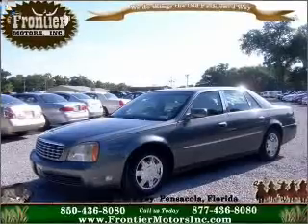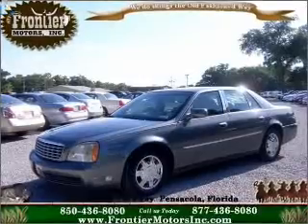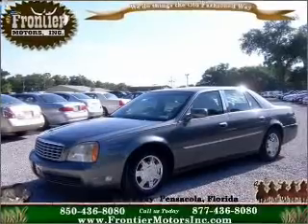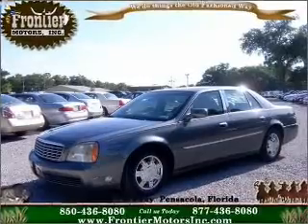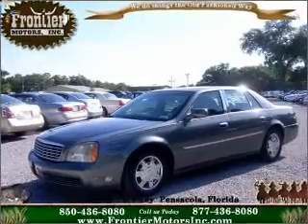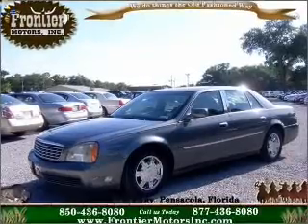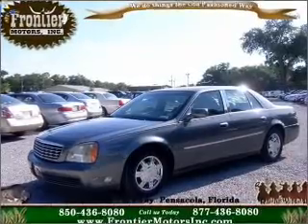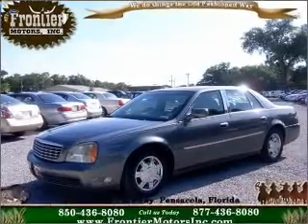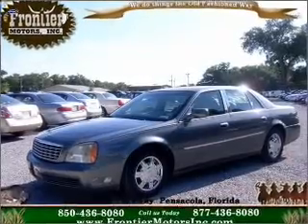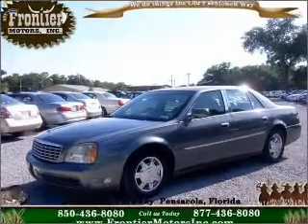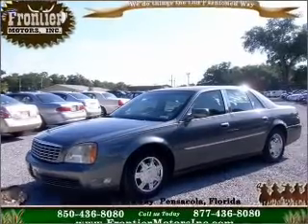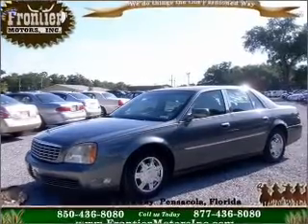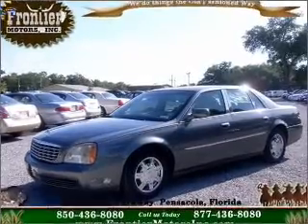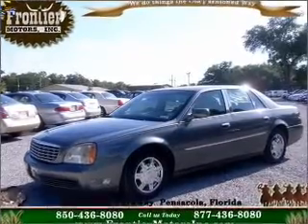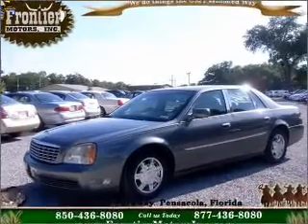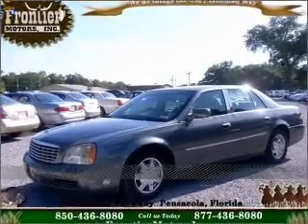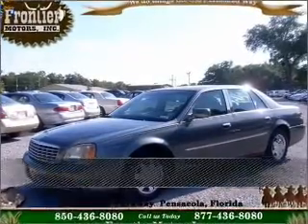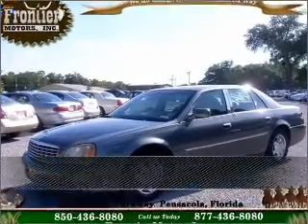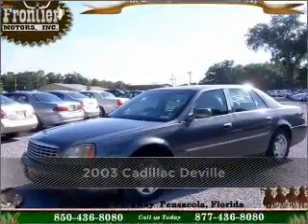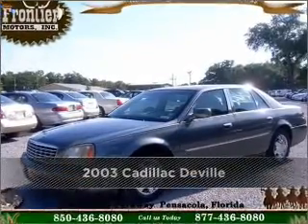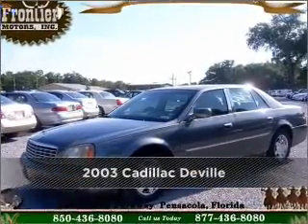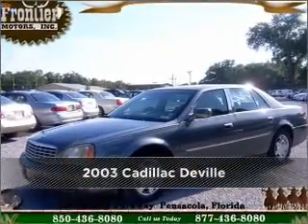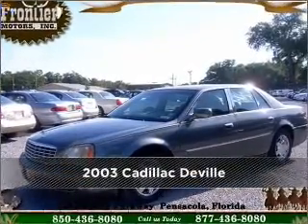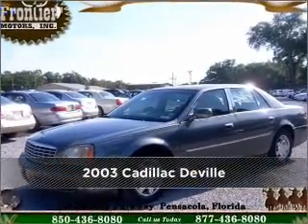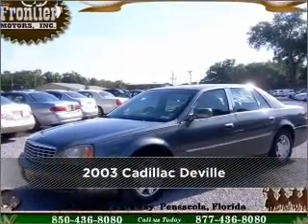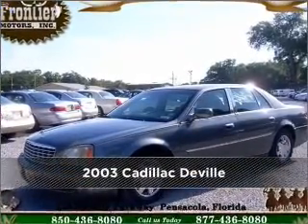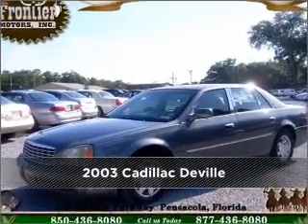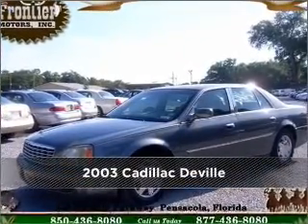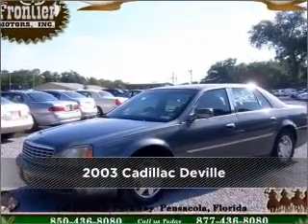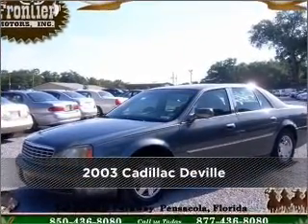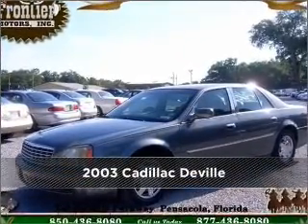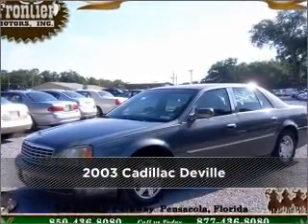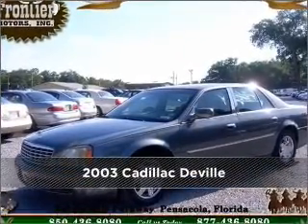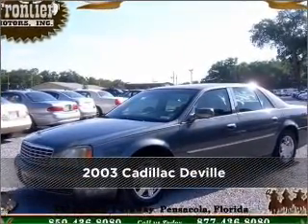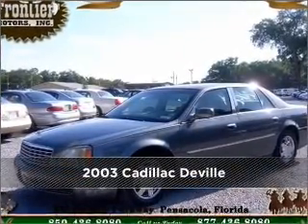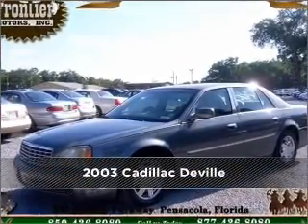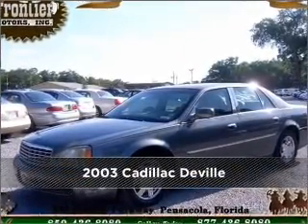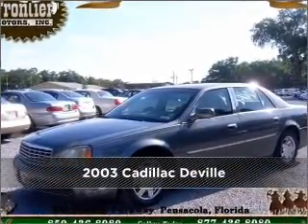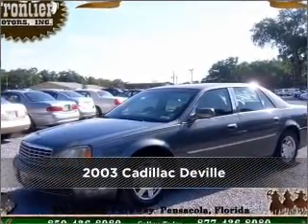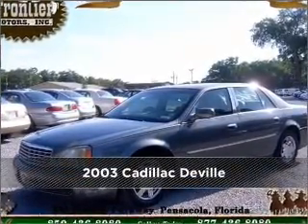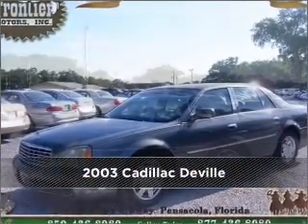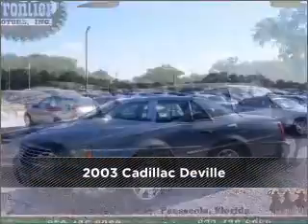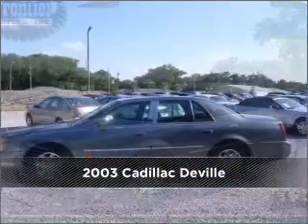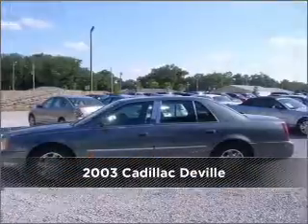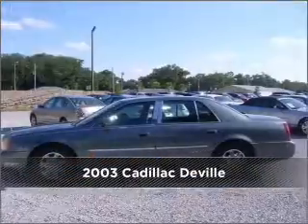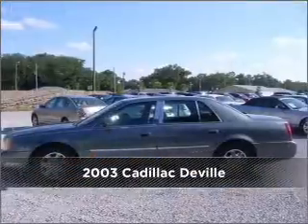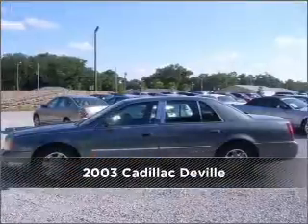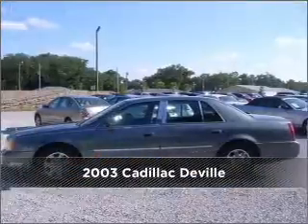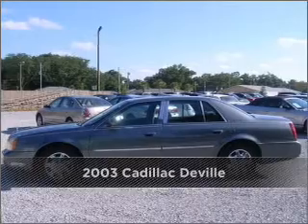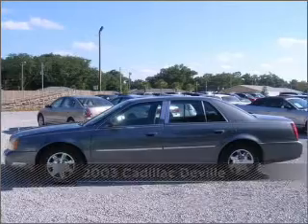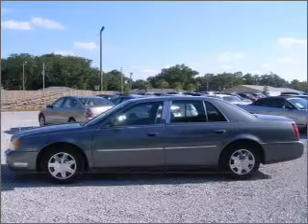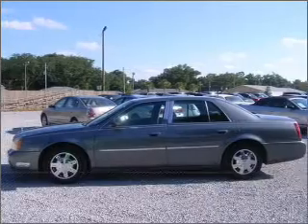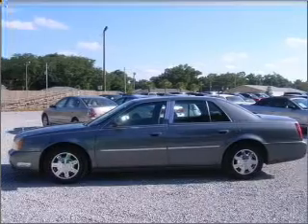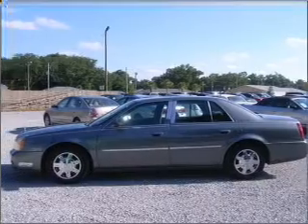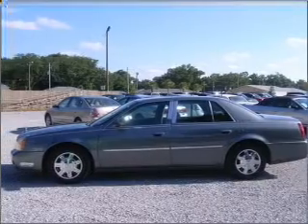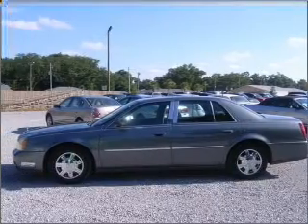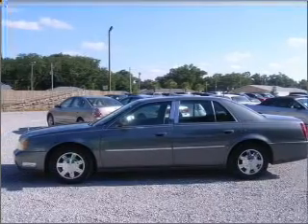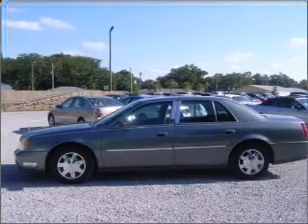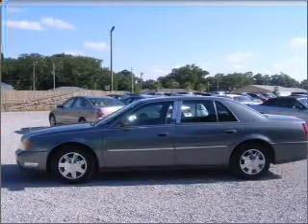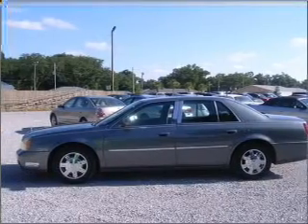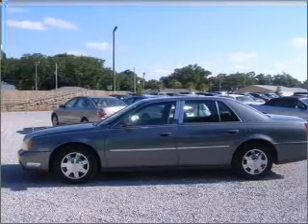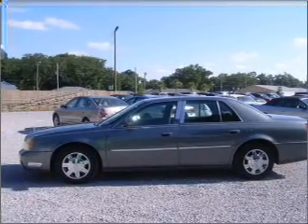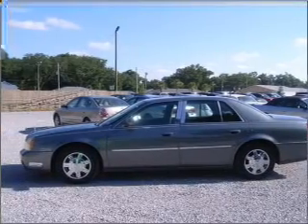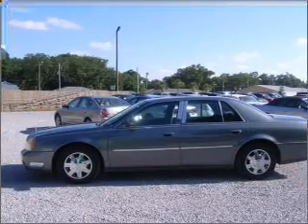Proudly presenting this 2003 Cadillac DeVille. Discover the vehicle that meets your needs.